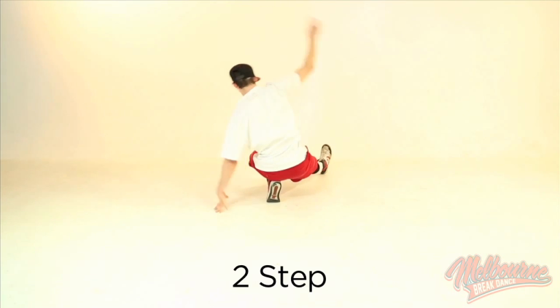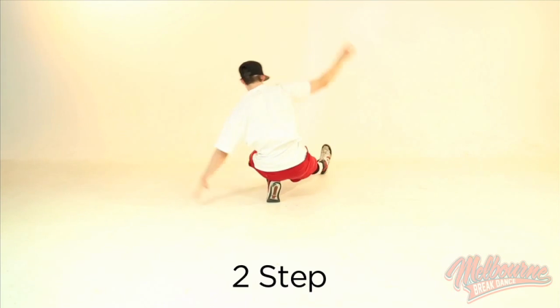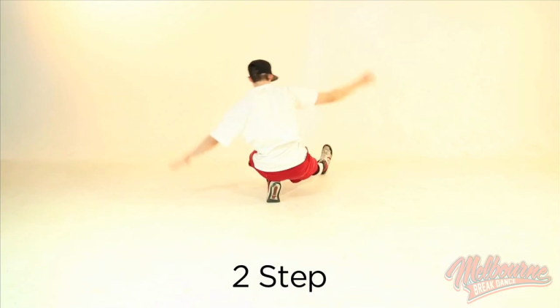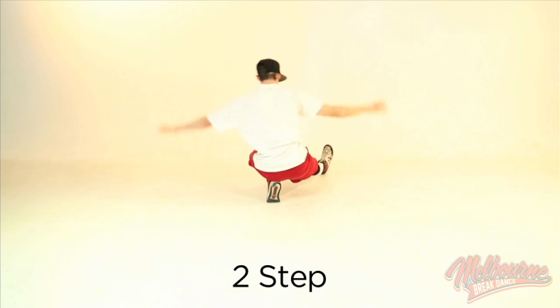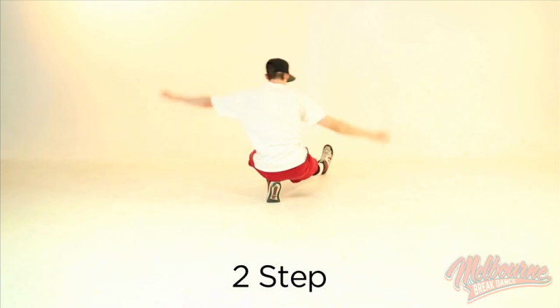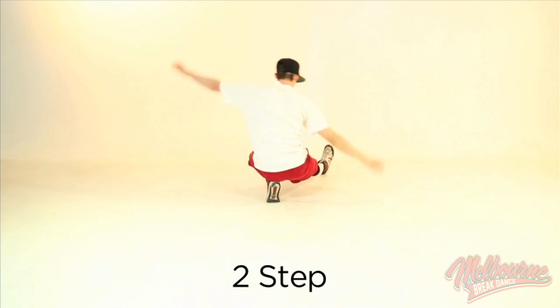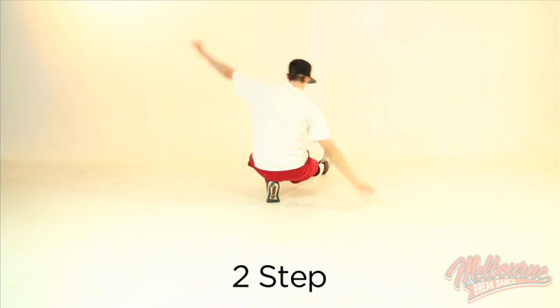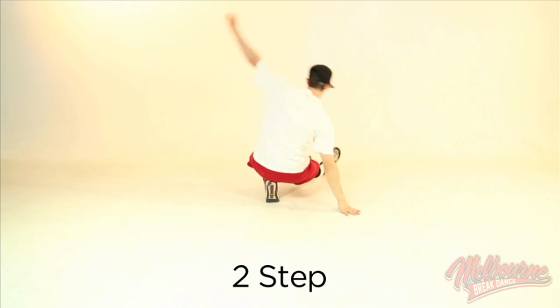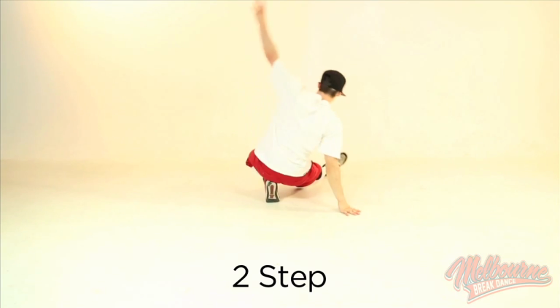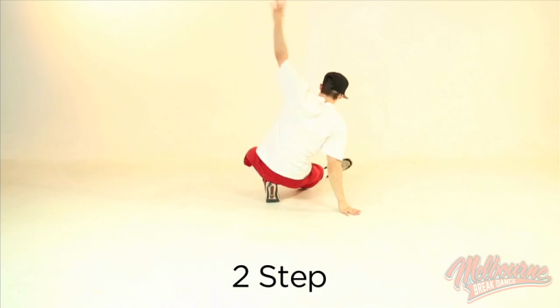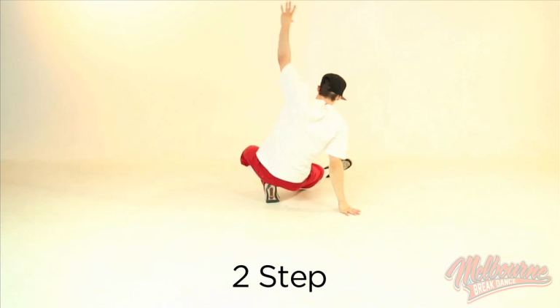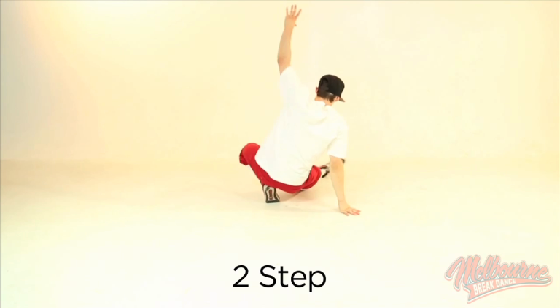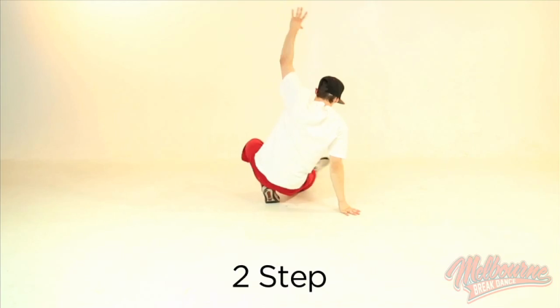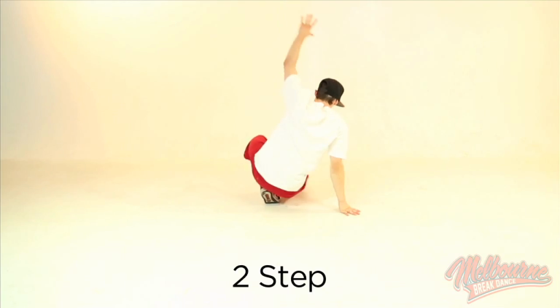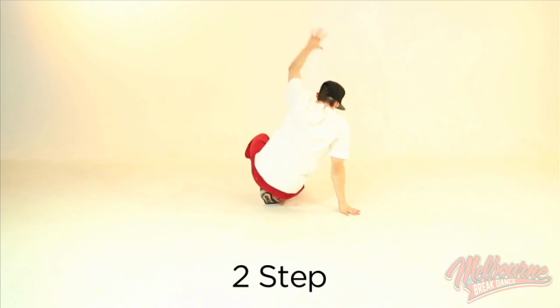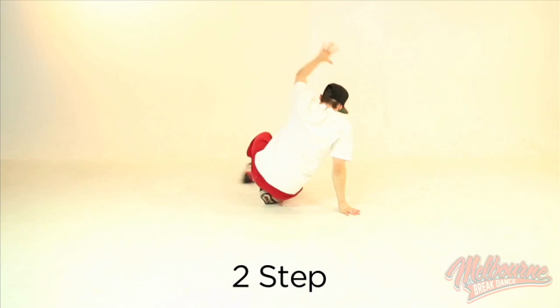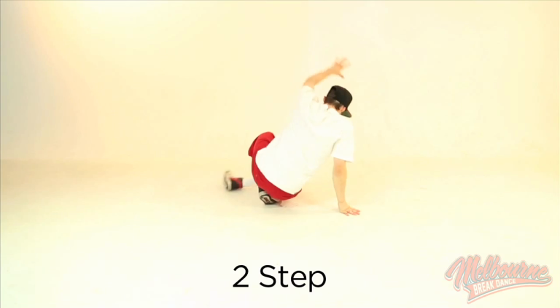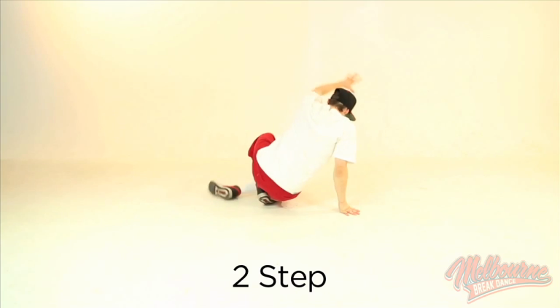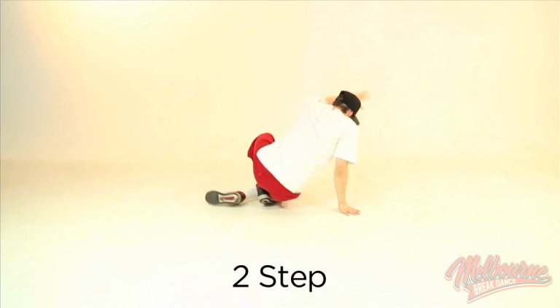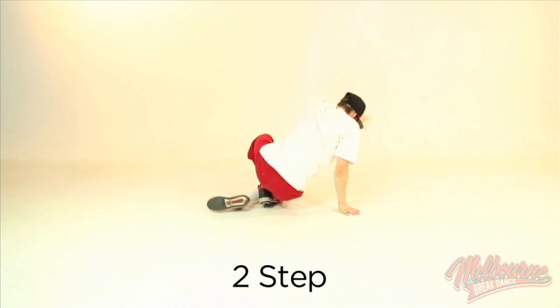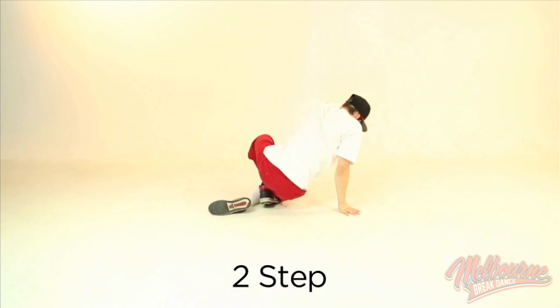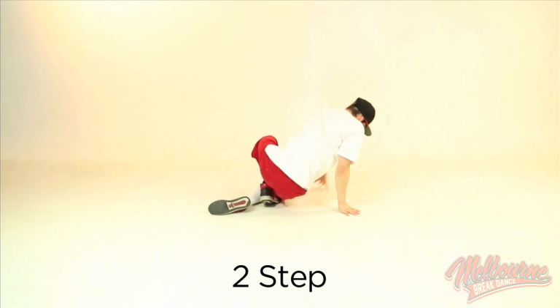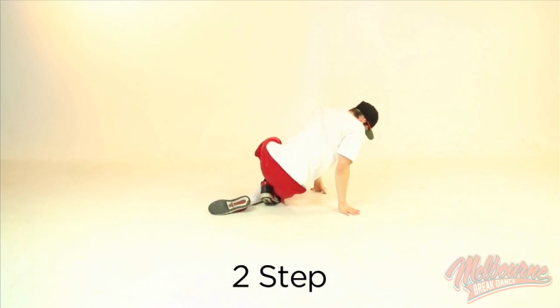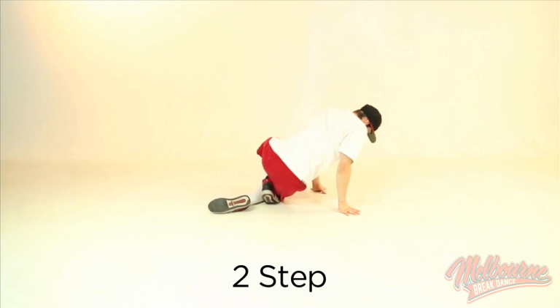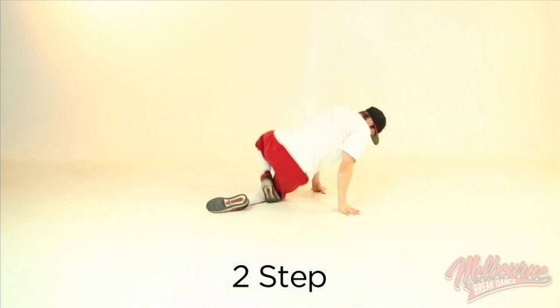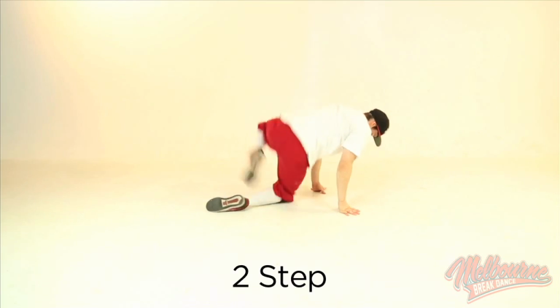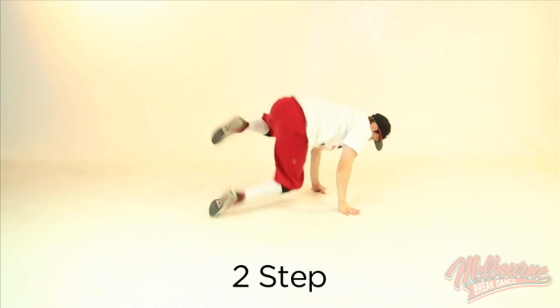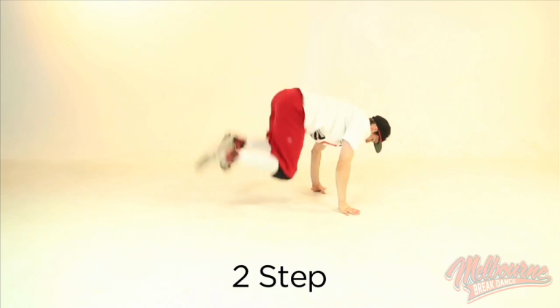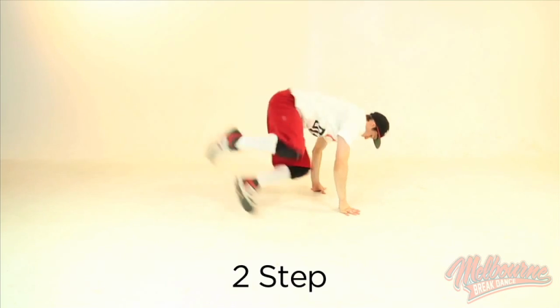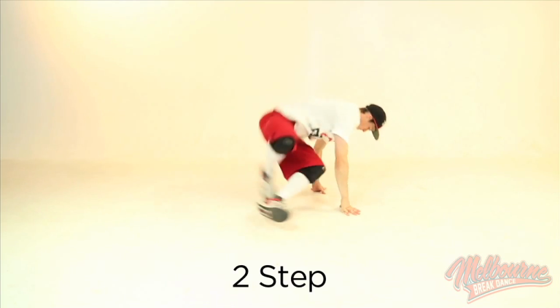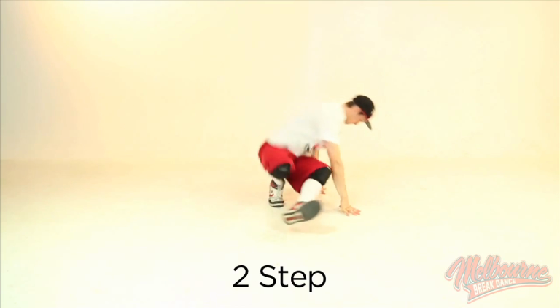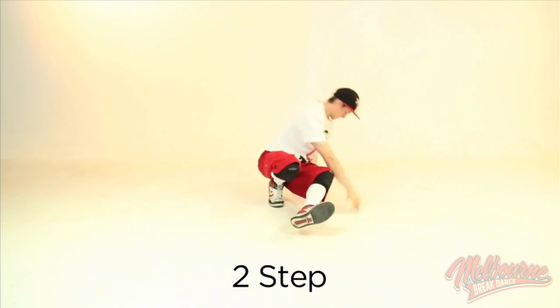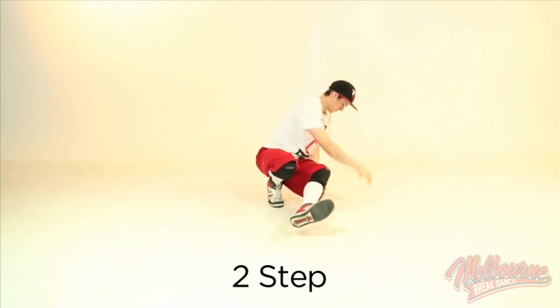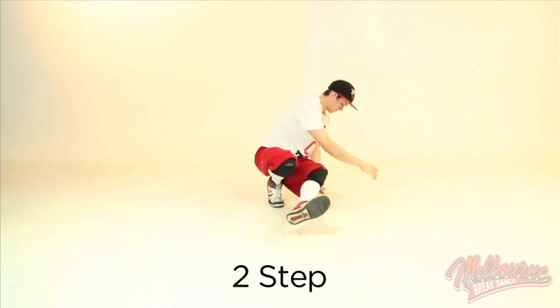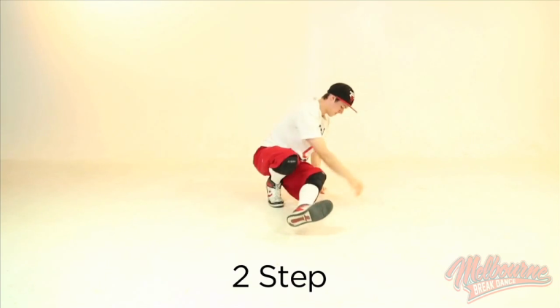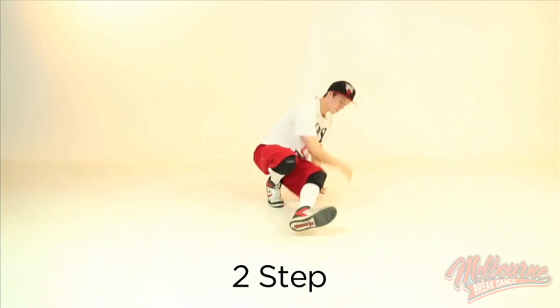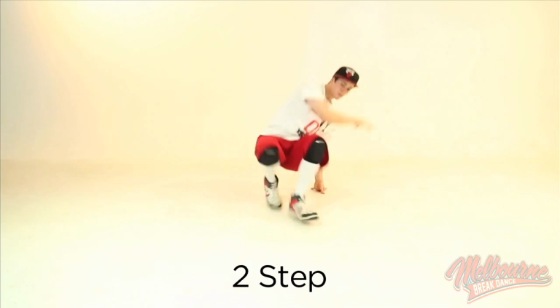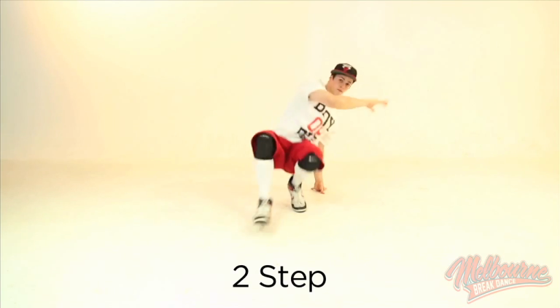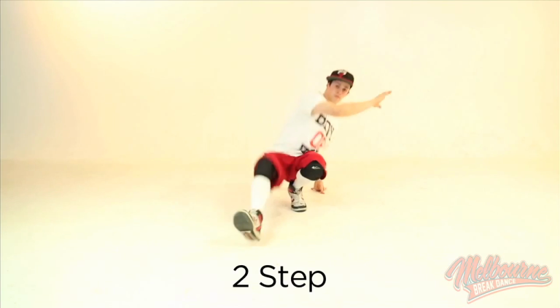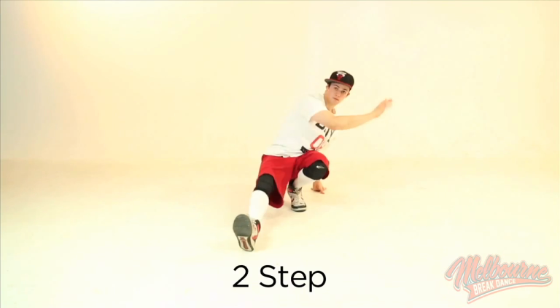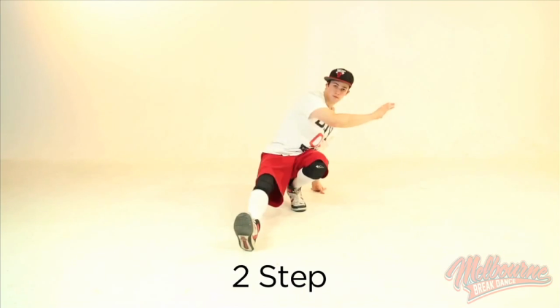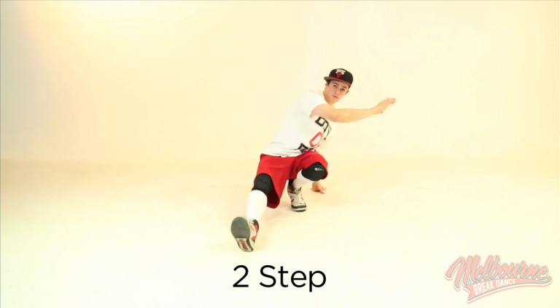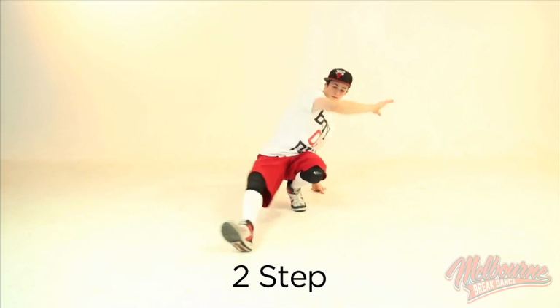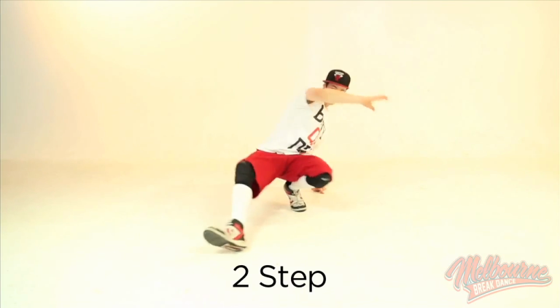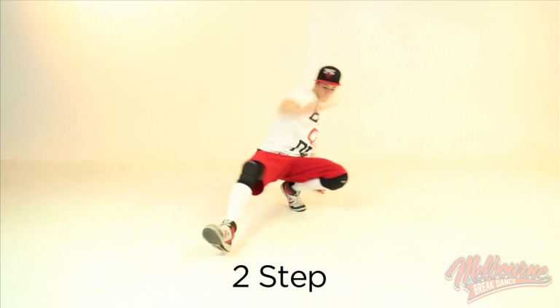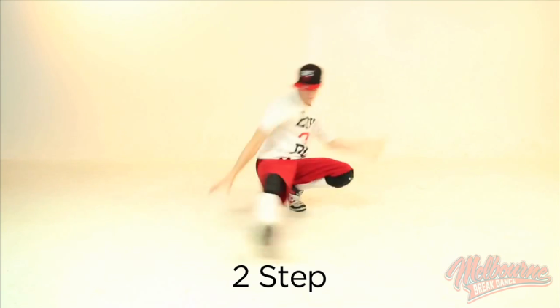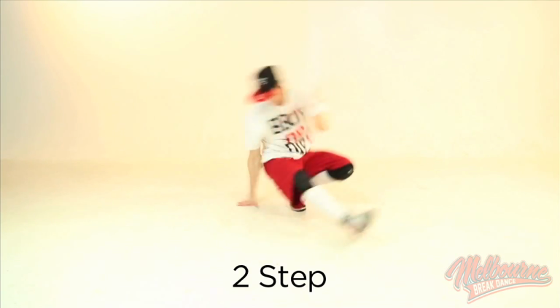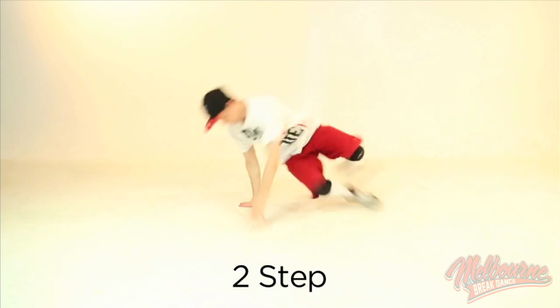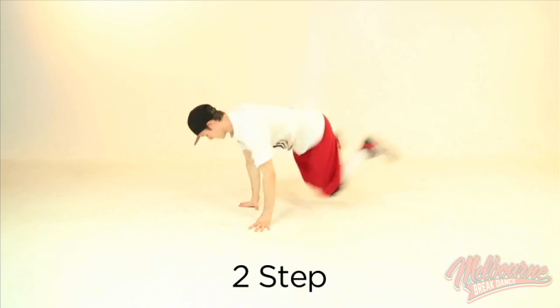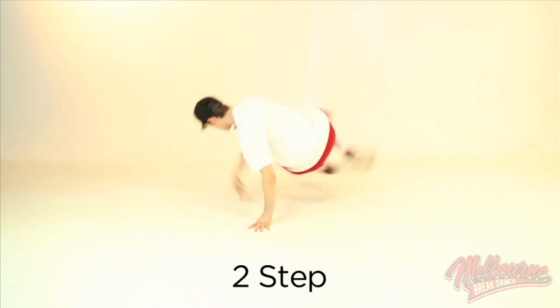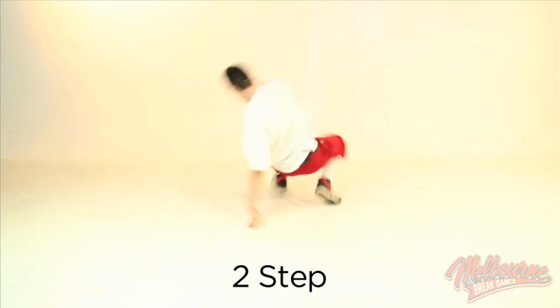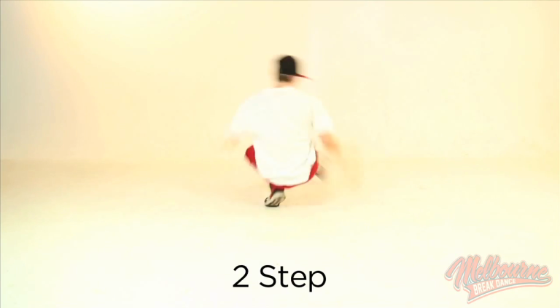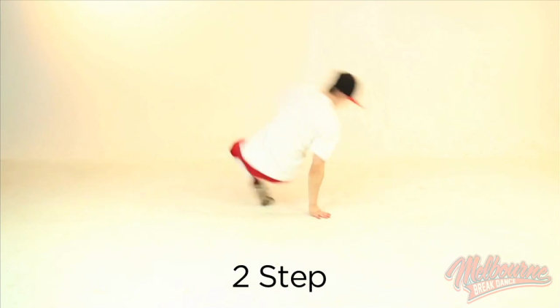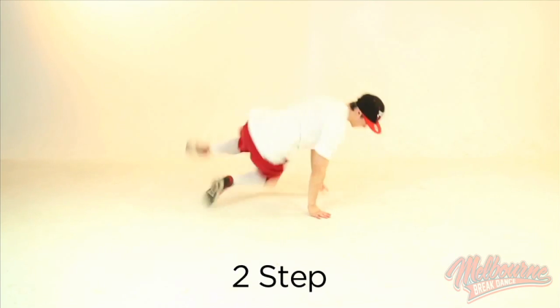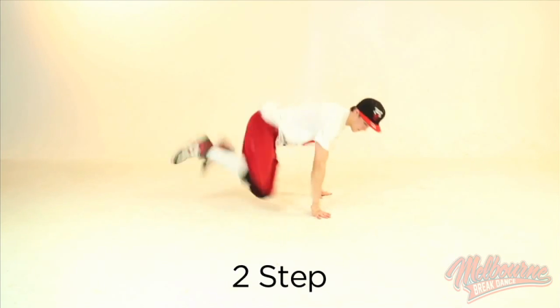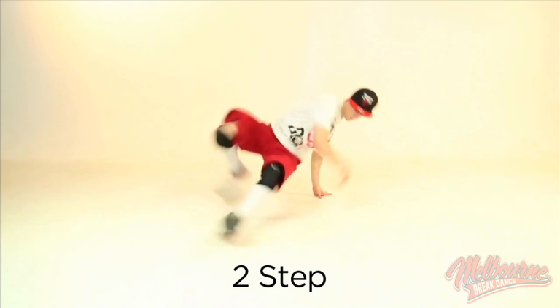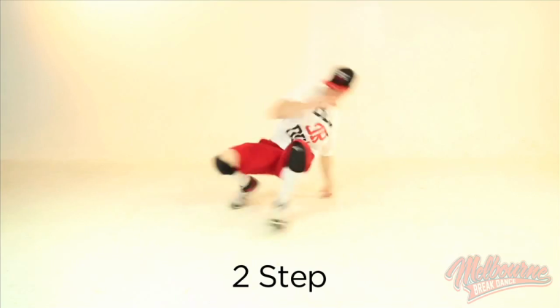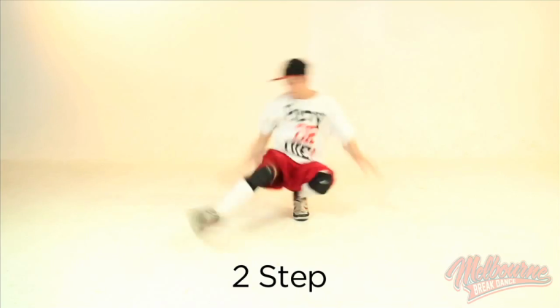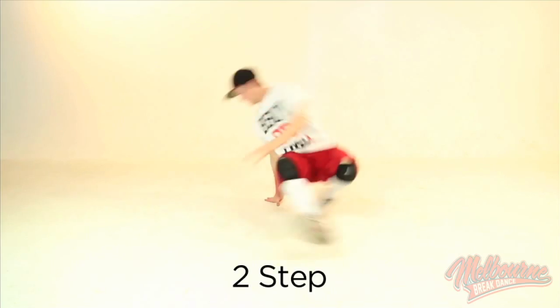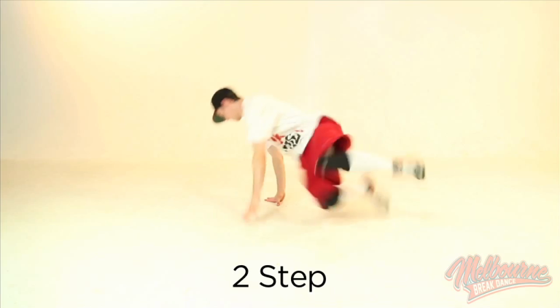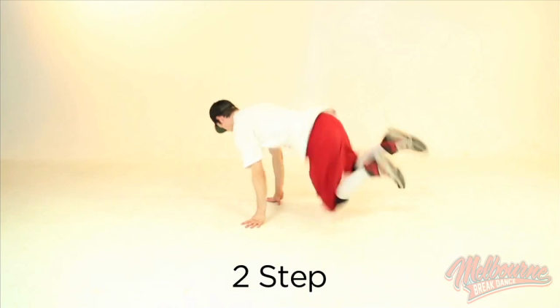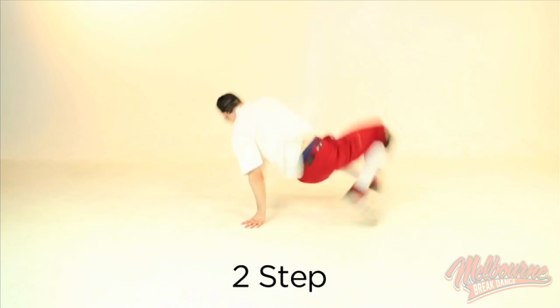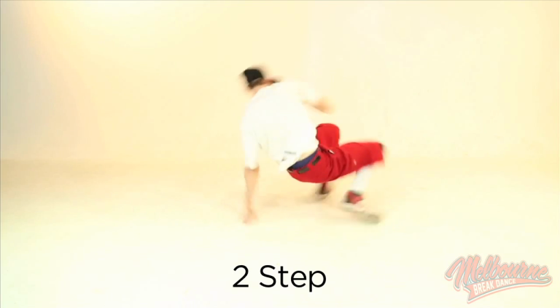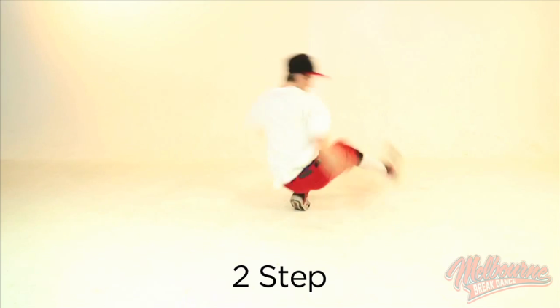So you go swing underneath, jump, switch, swing switch, swing switch, one two.